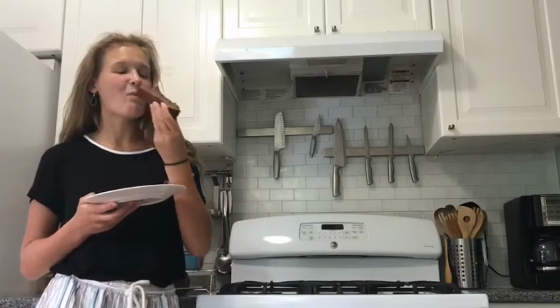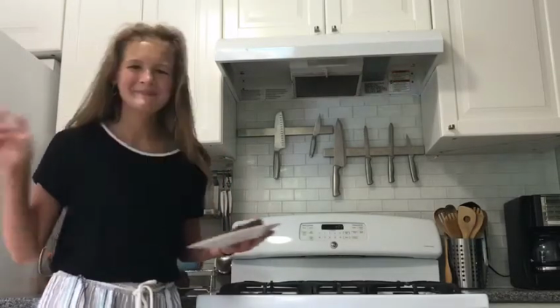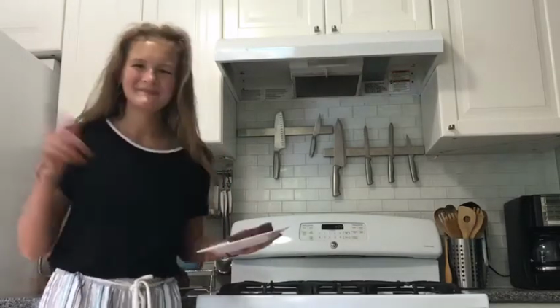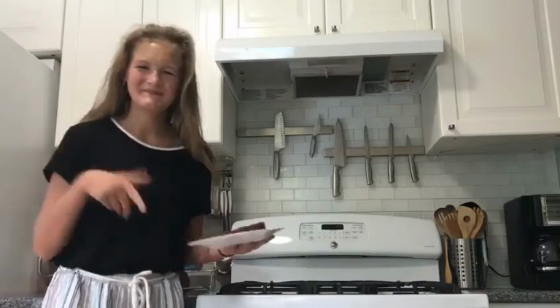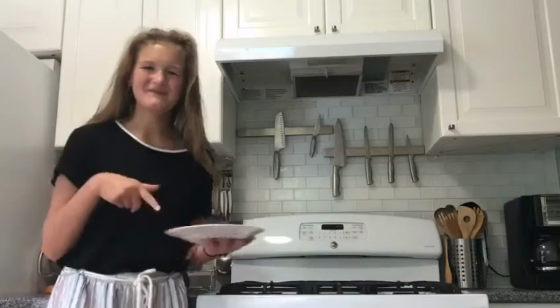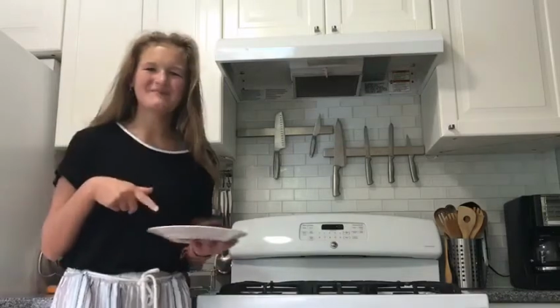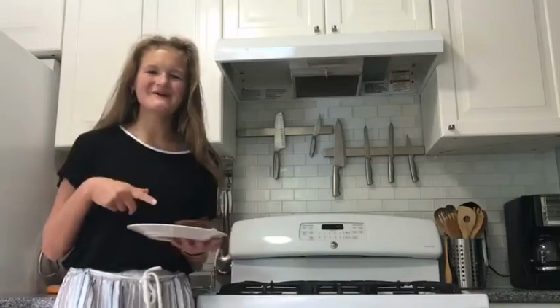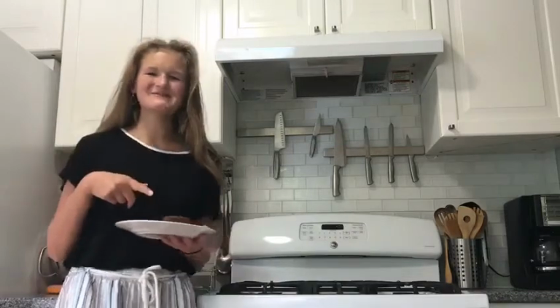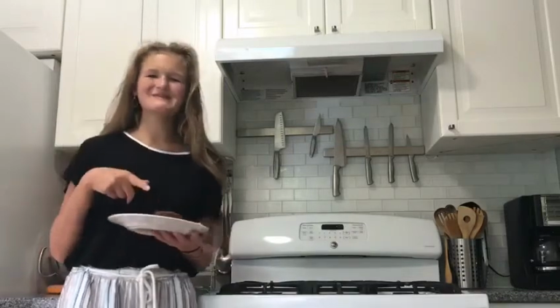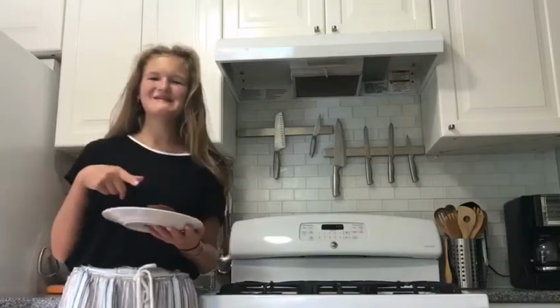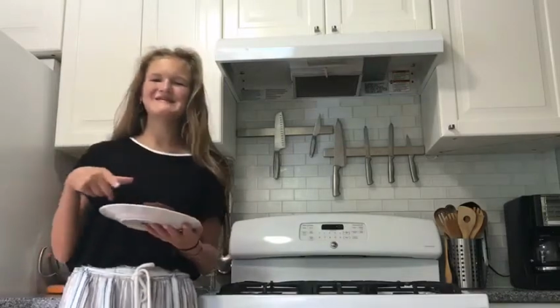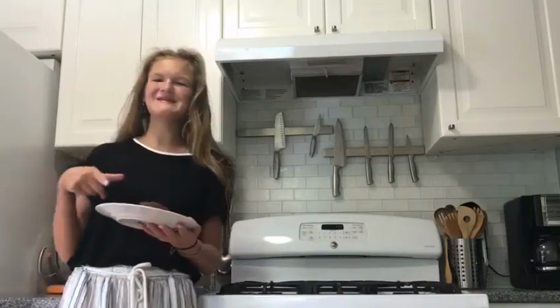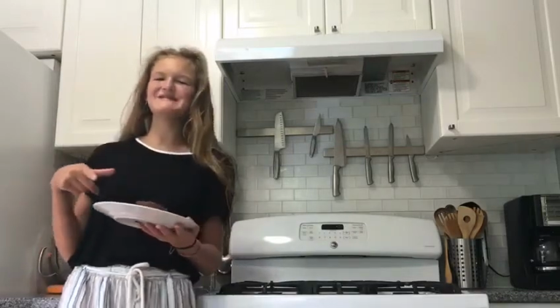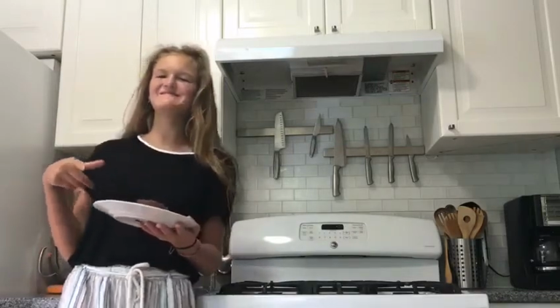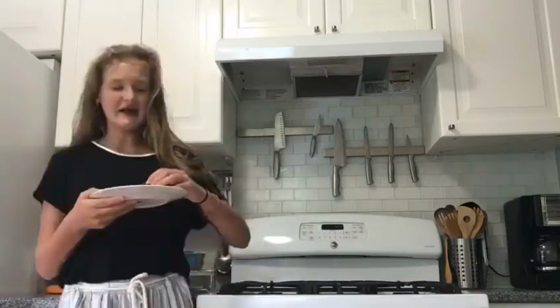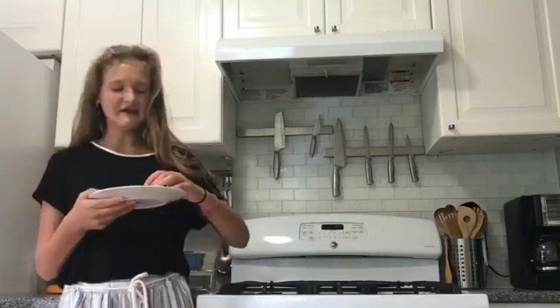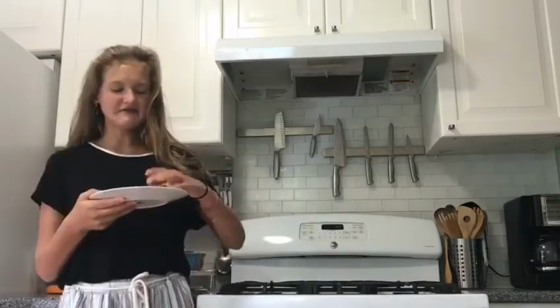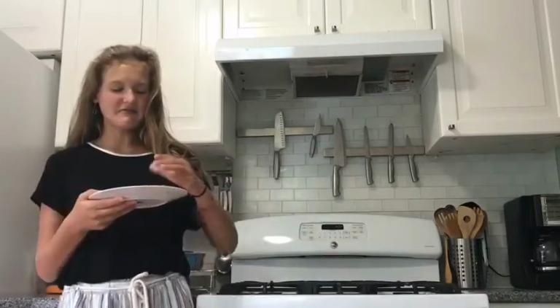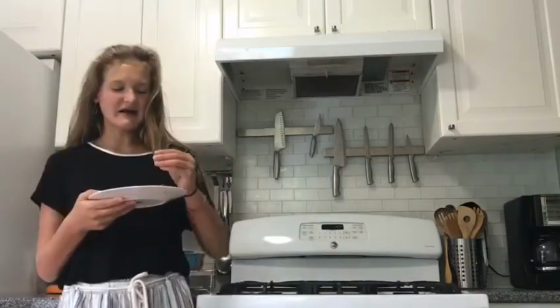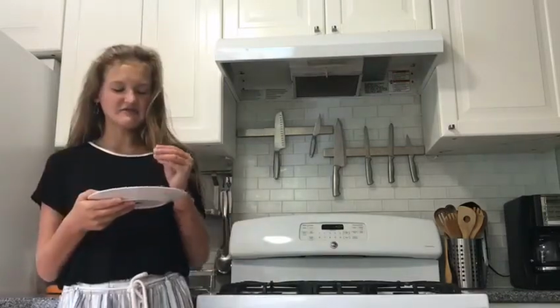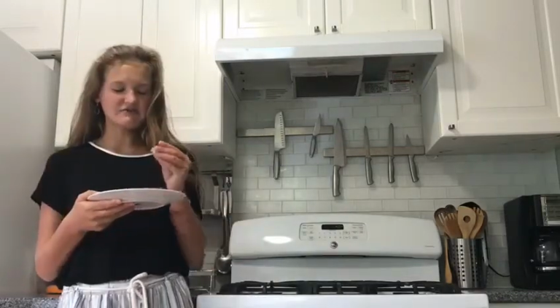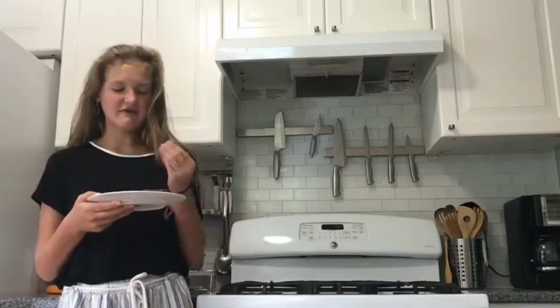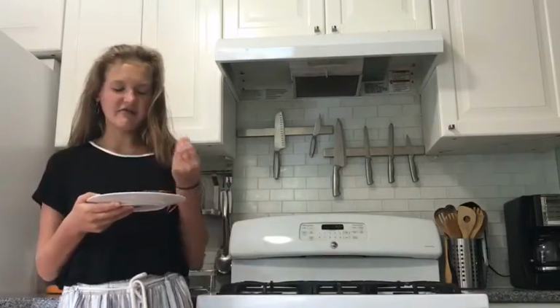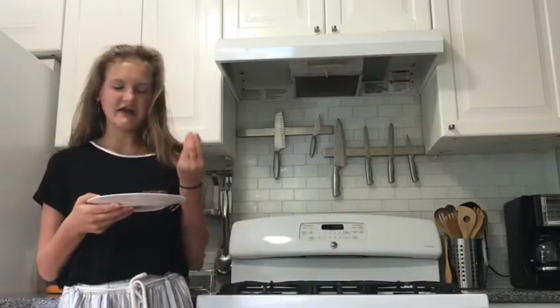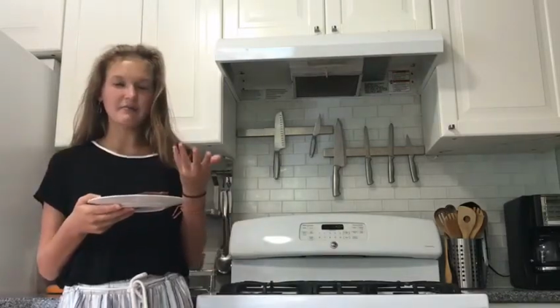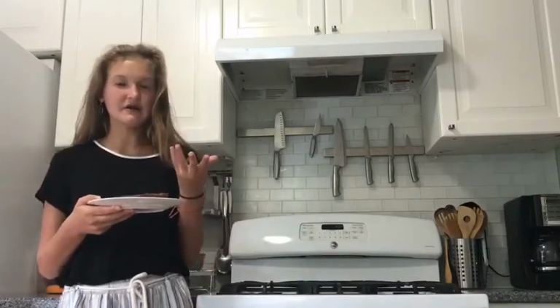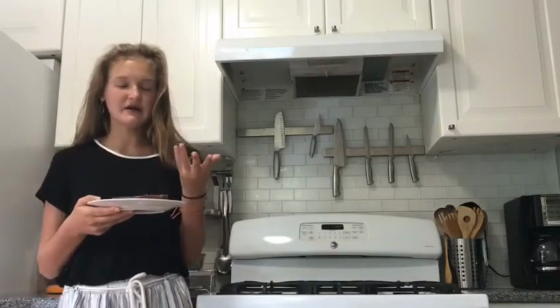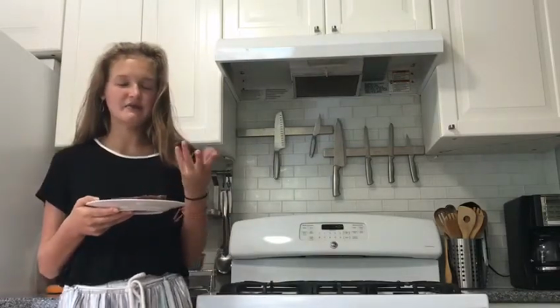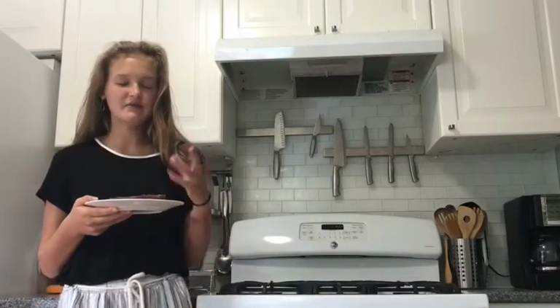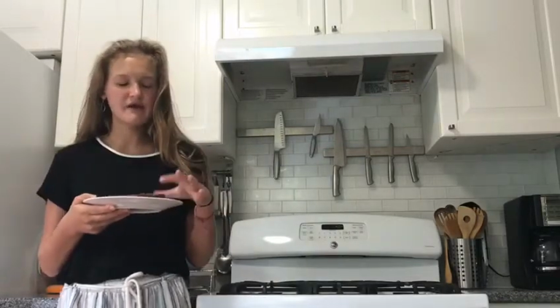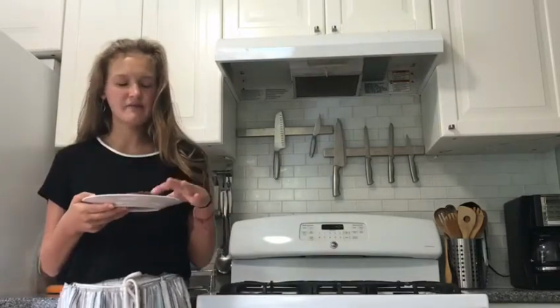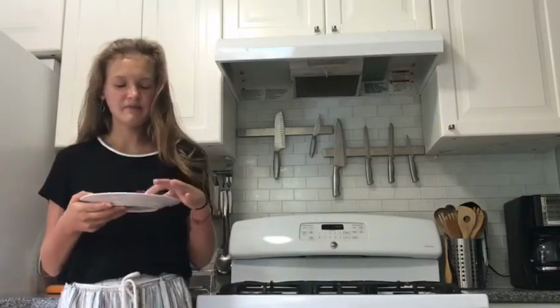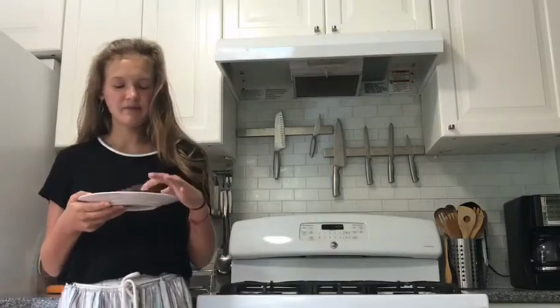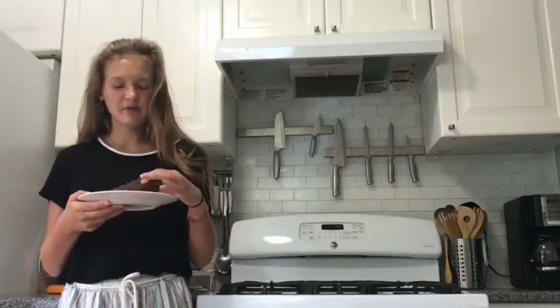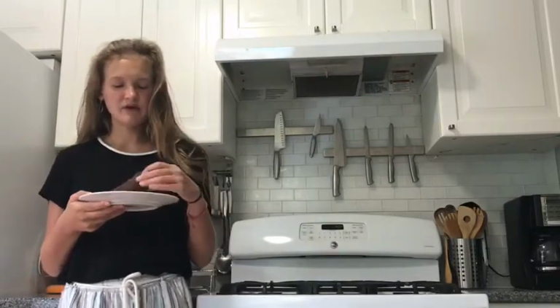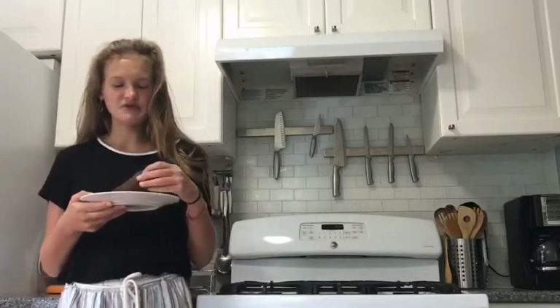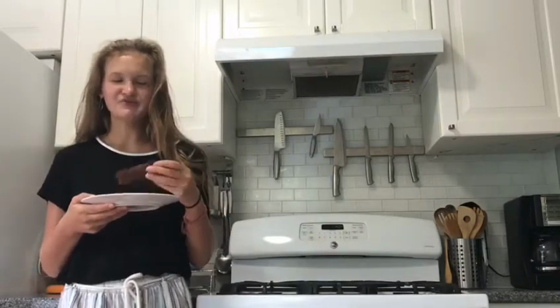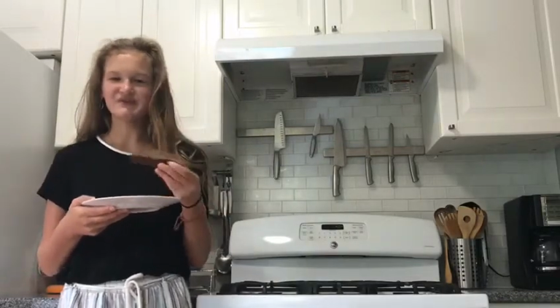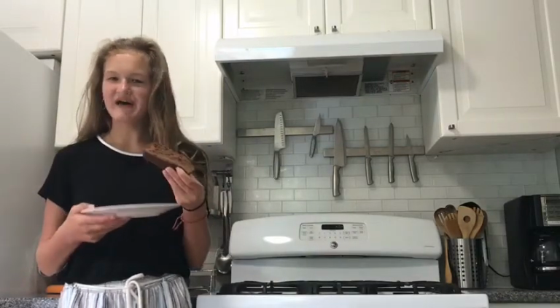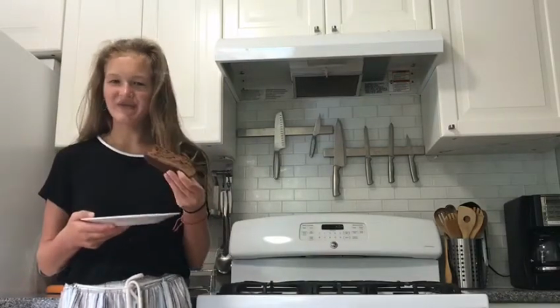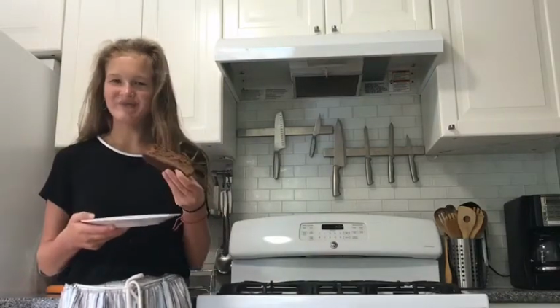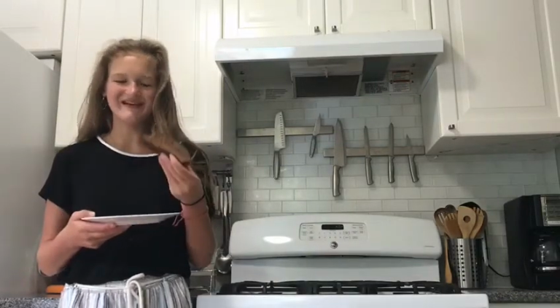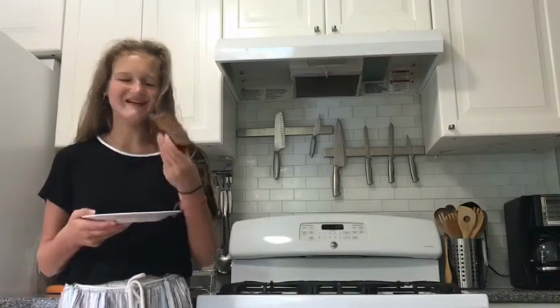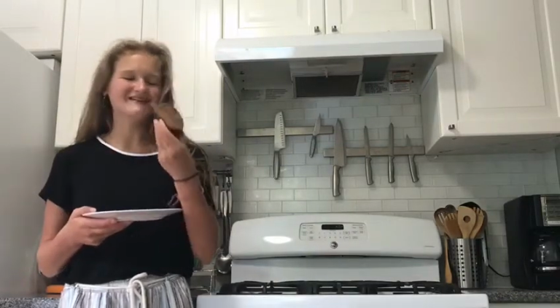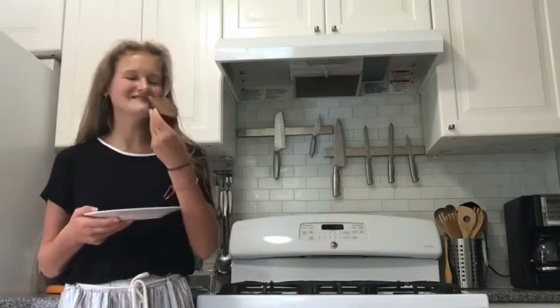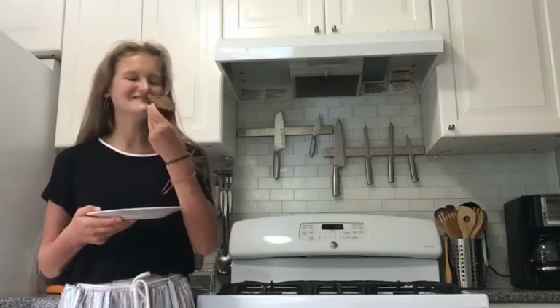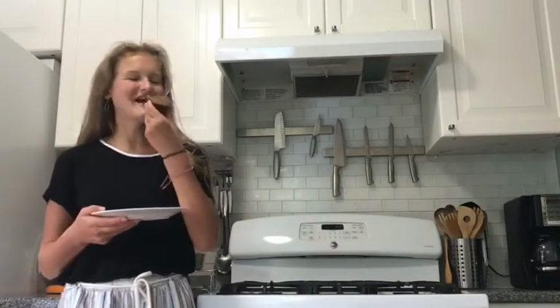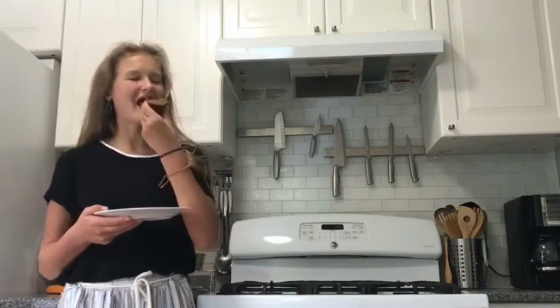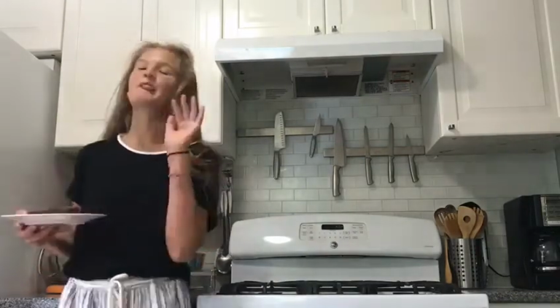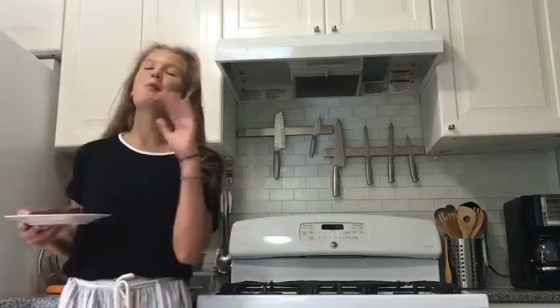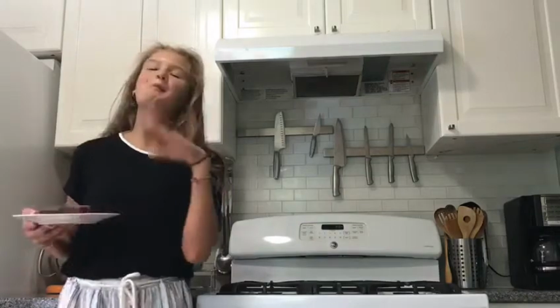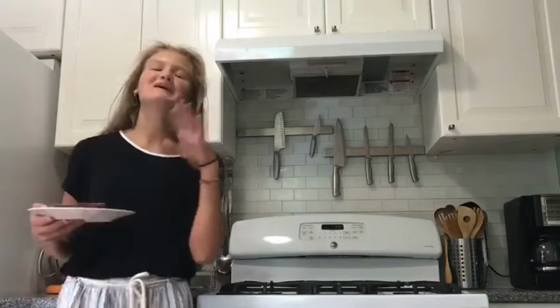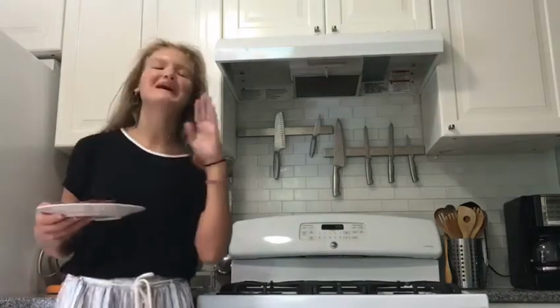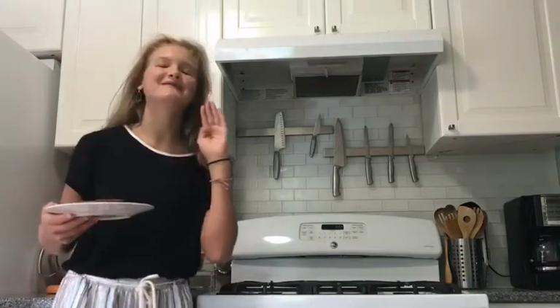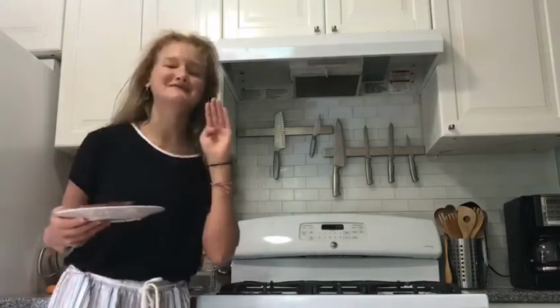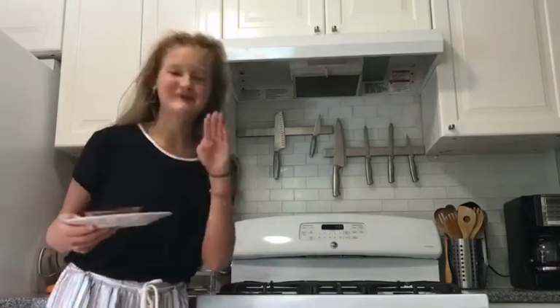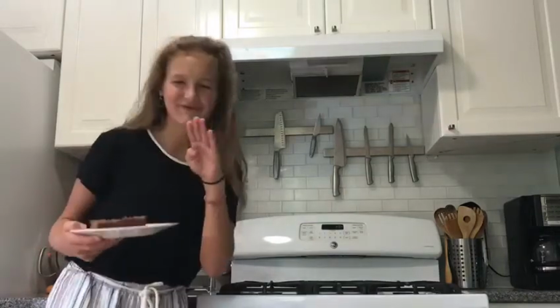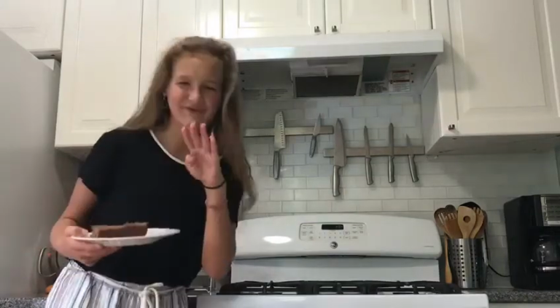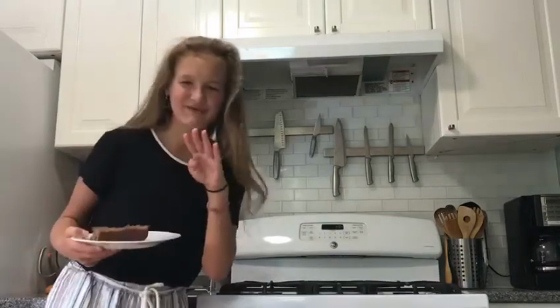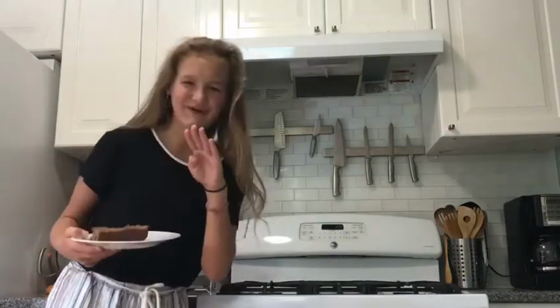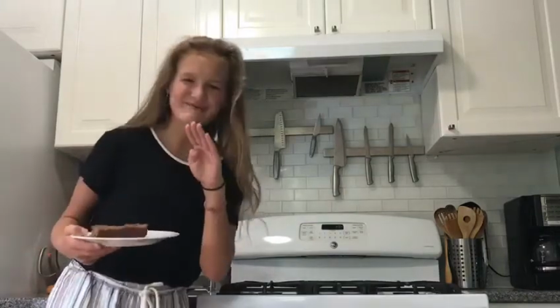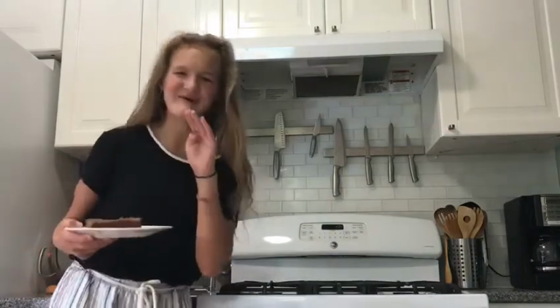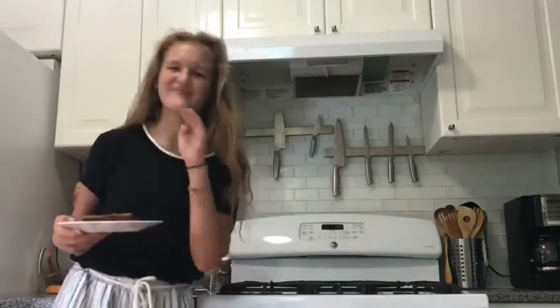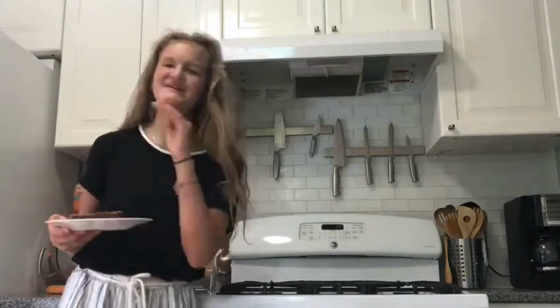The bread turned out good. It kind of reminds me of banana bread, just without the bananas. I would definitely recommend this.